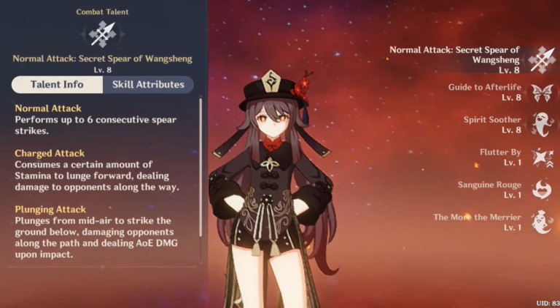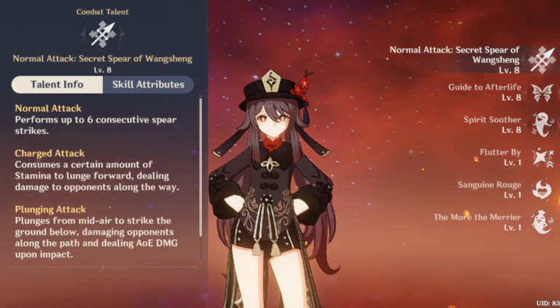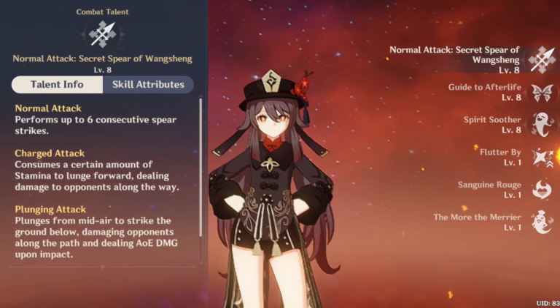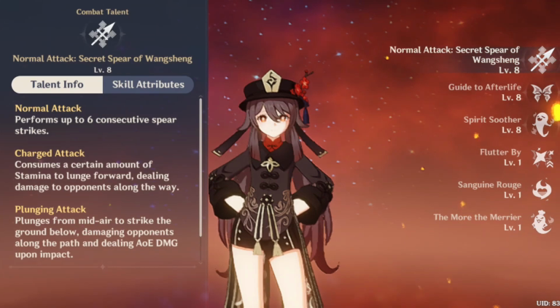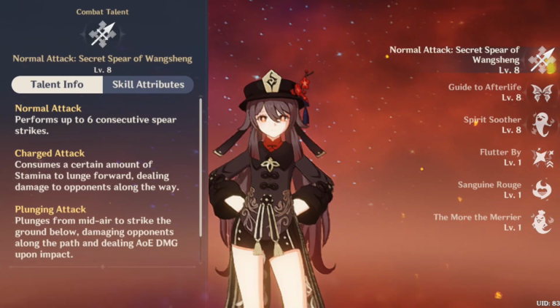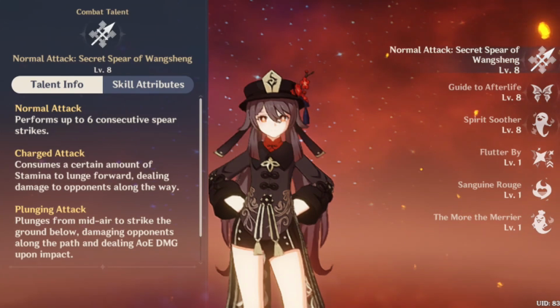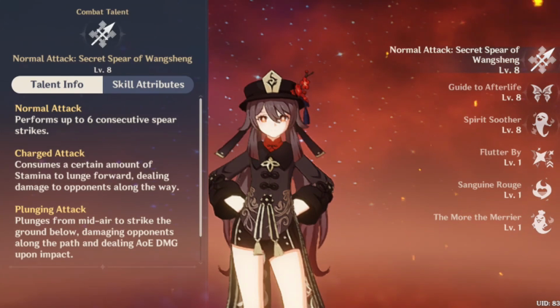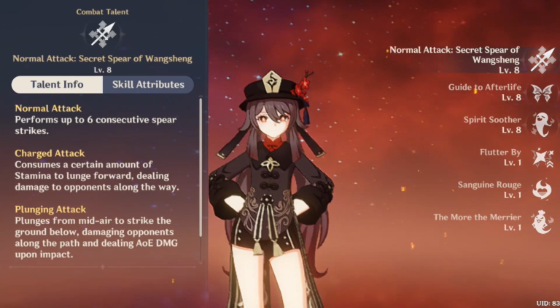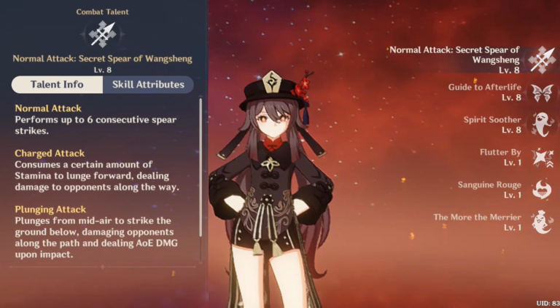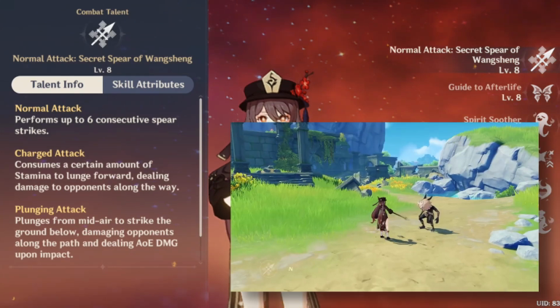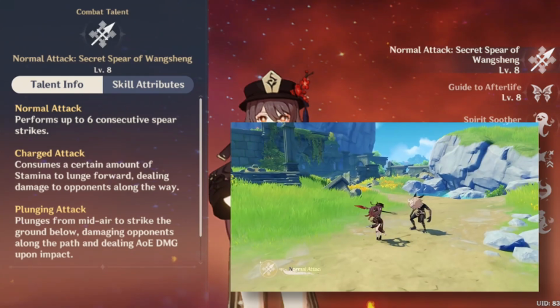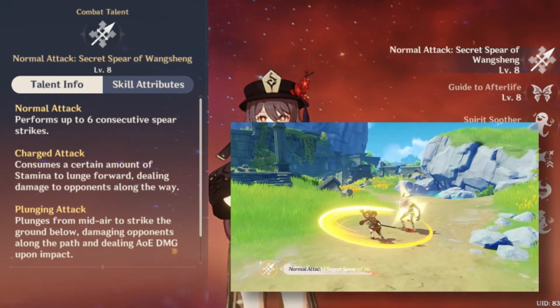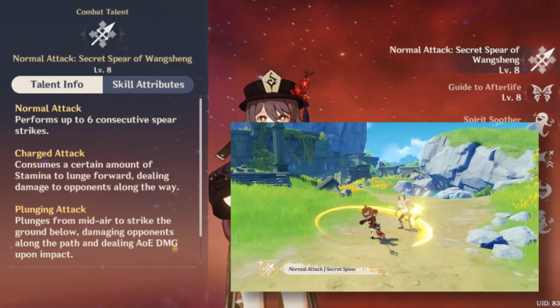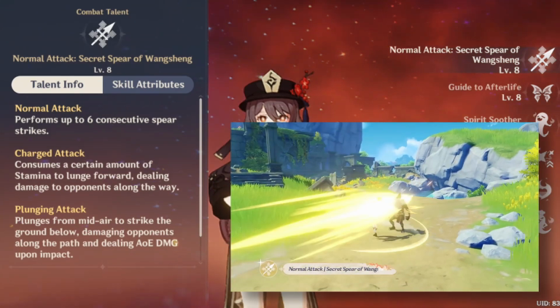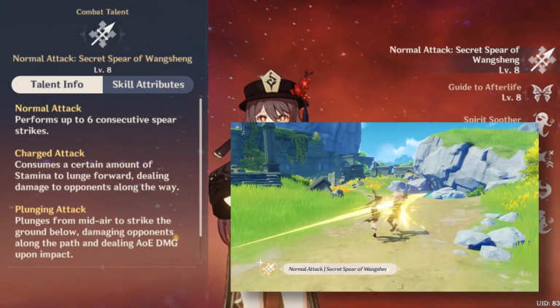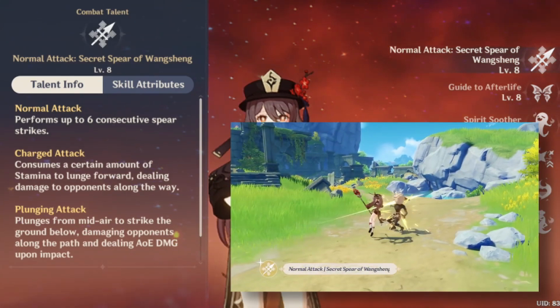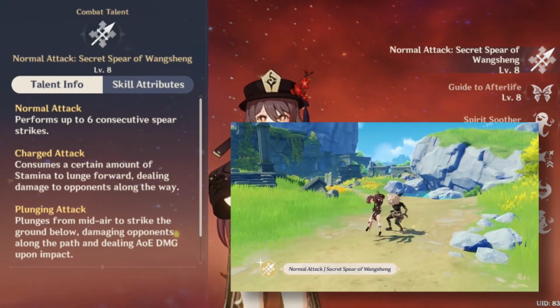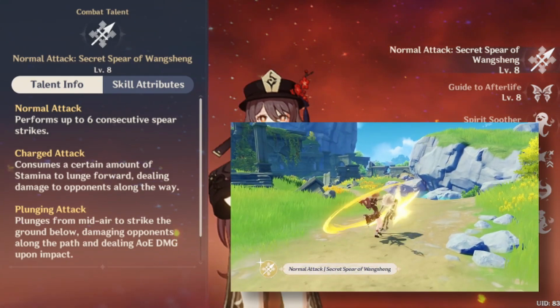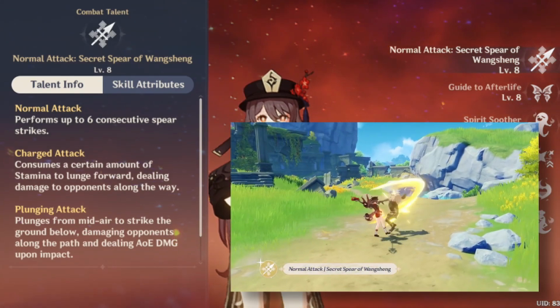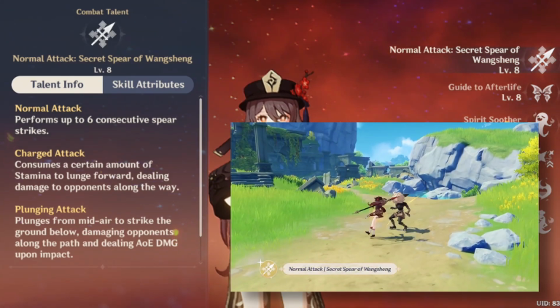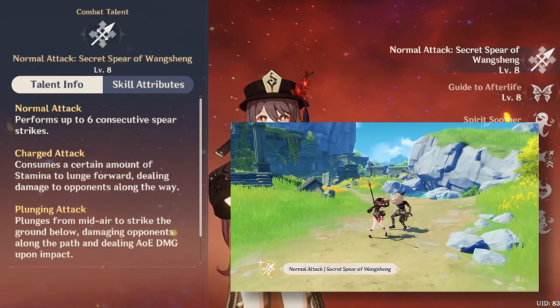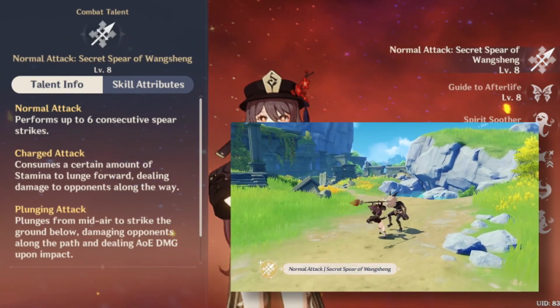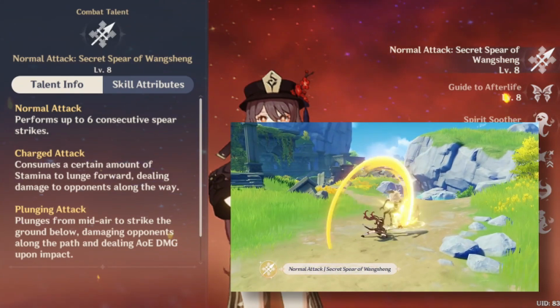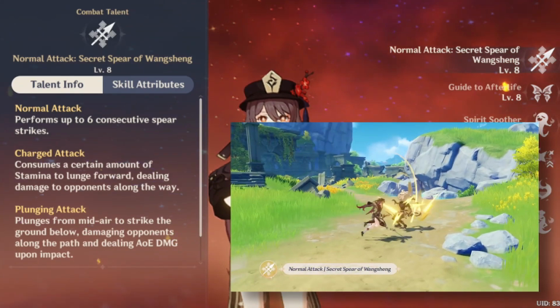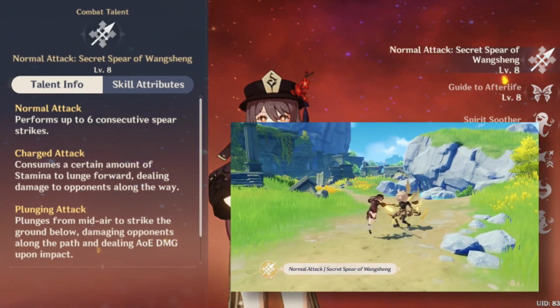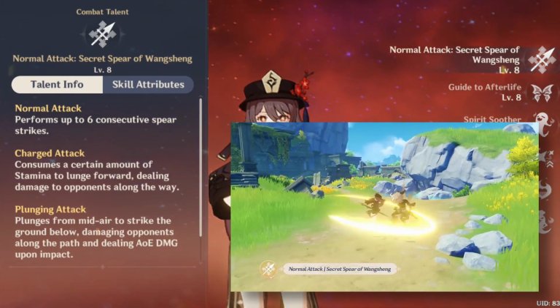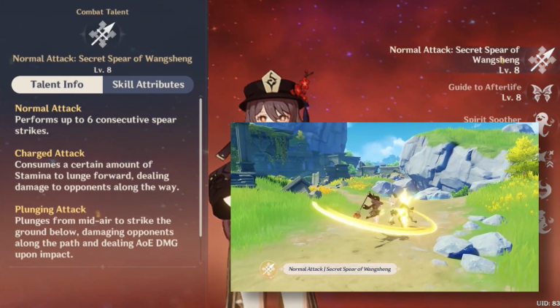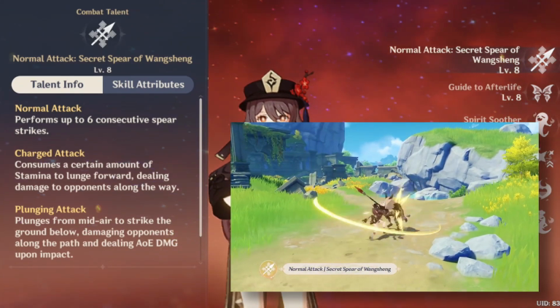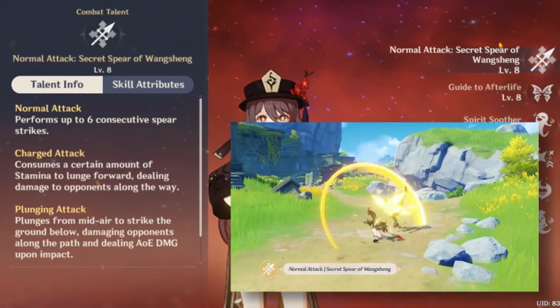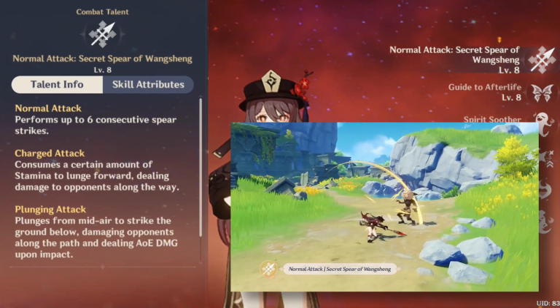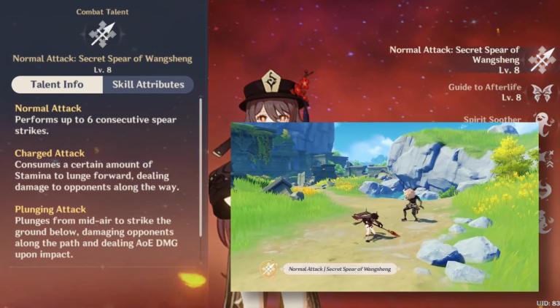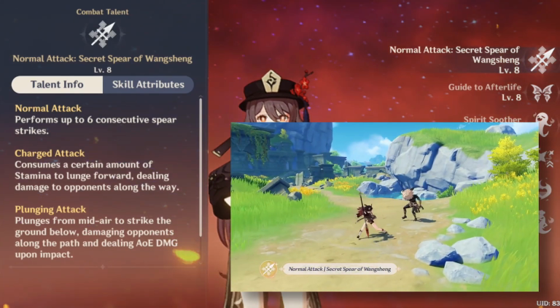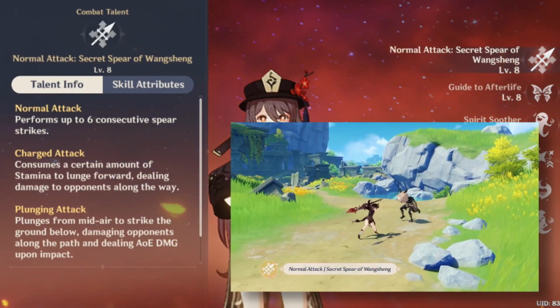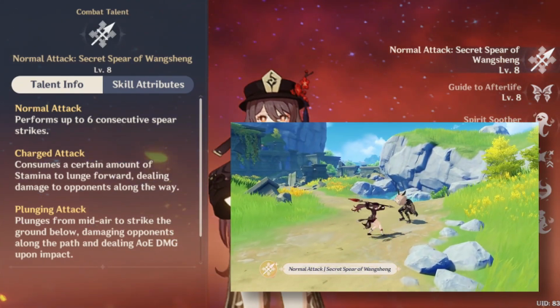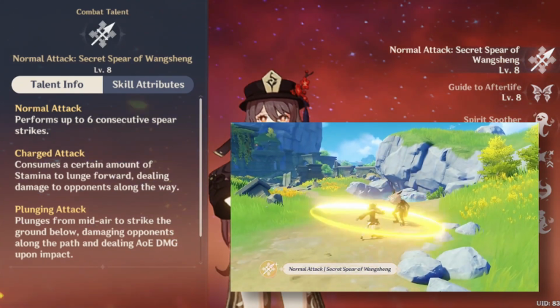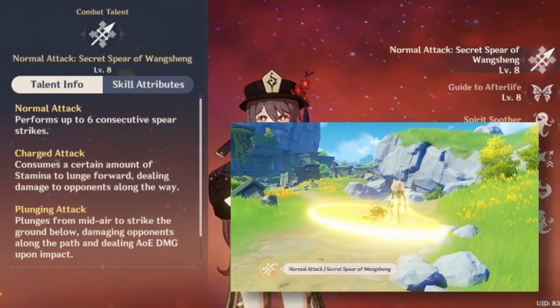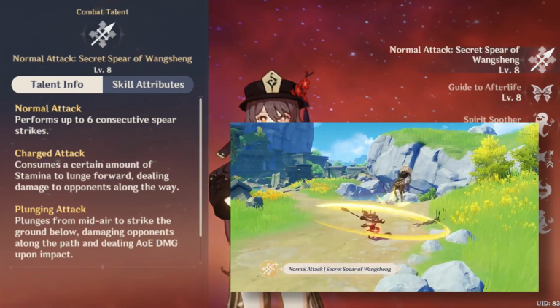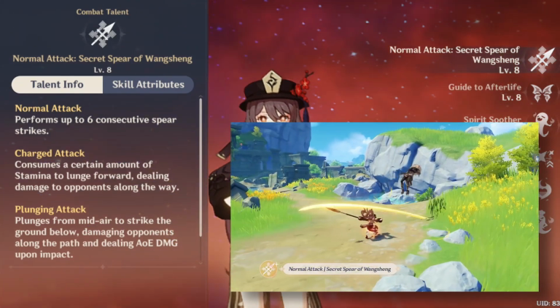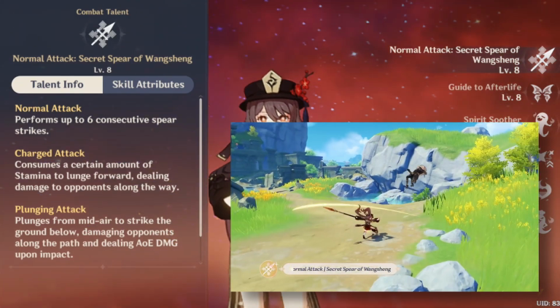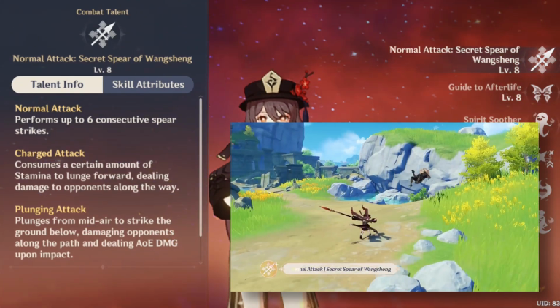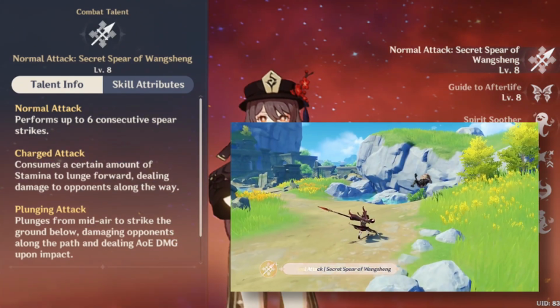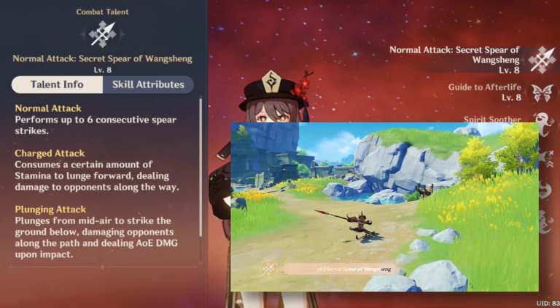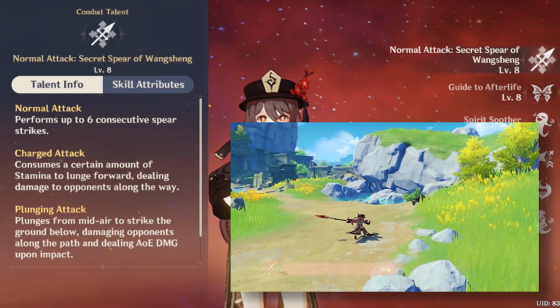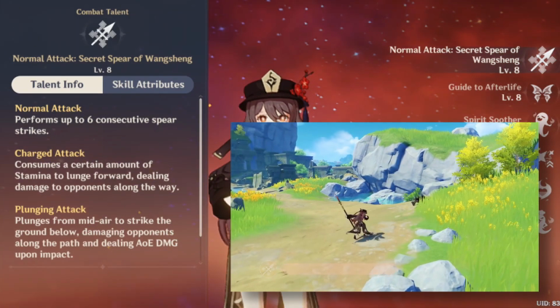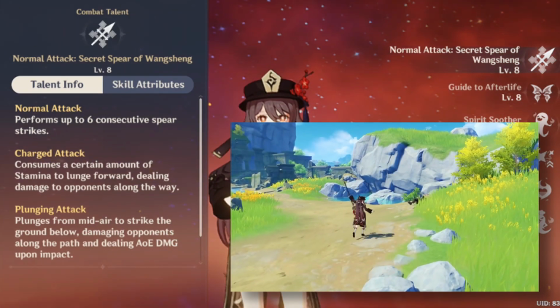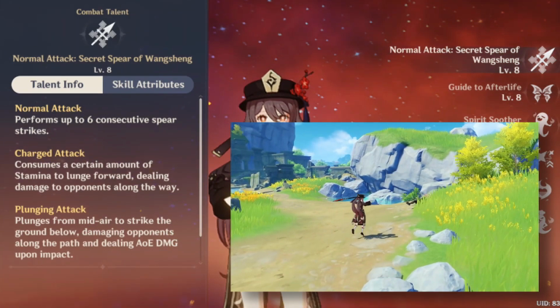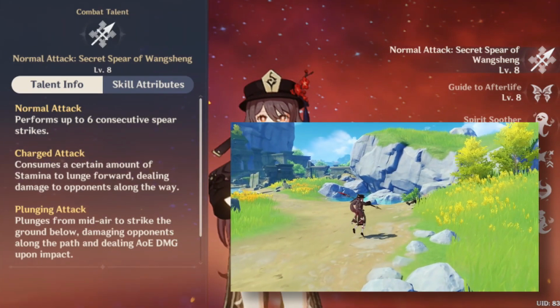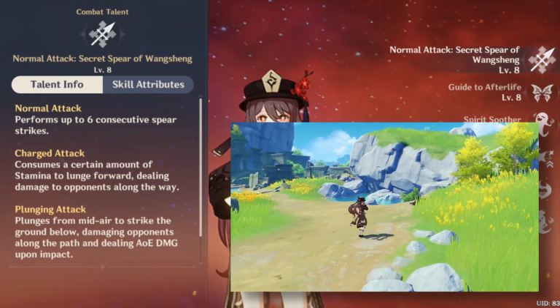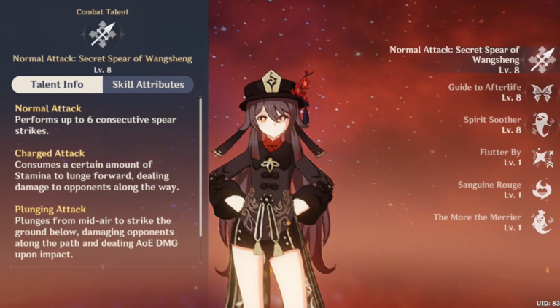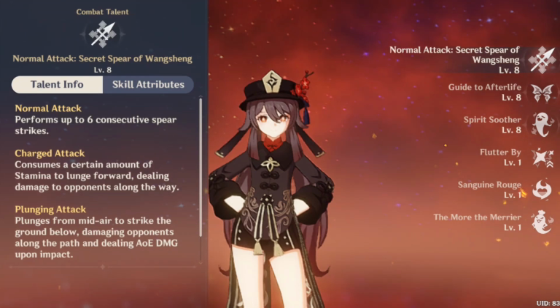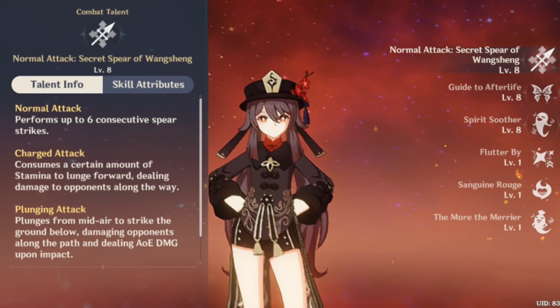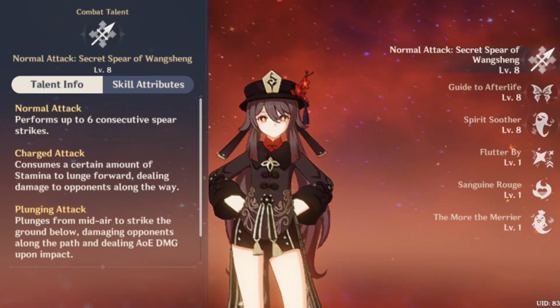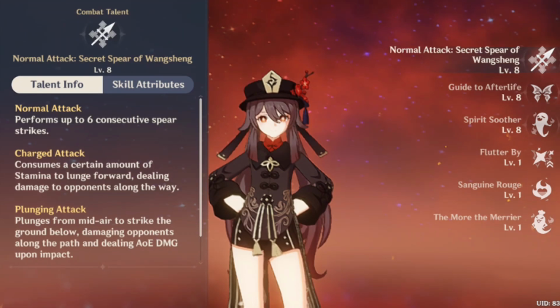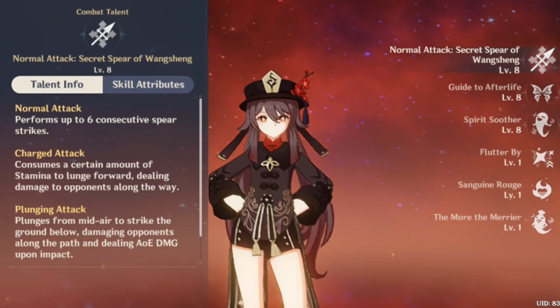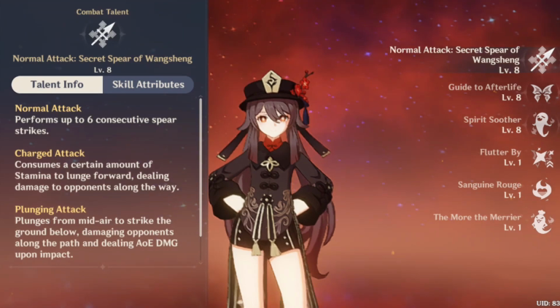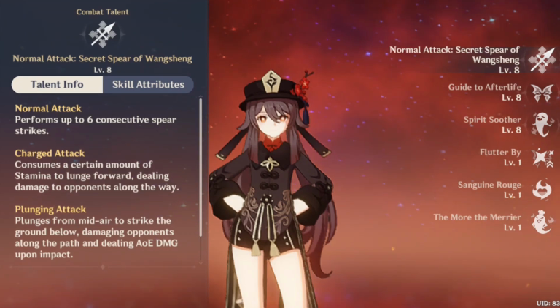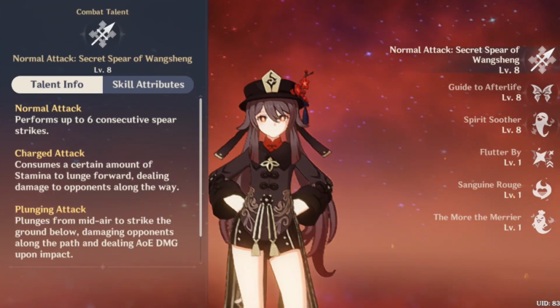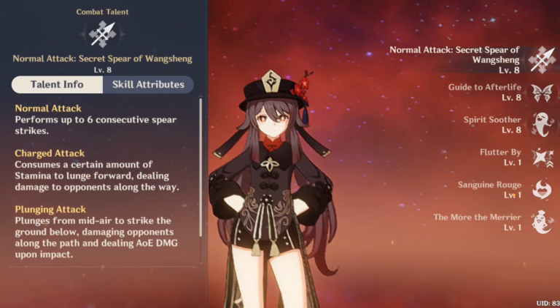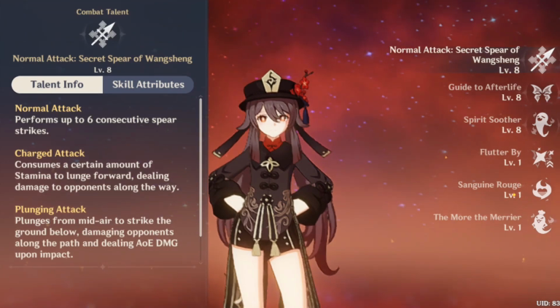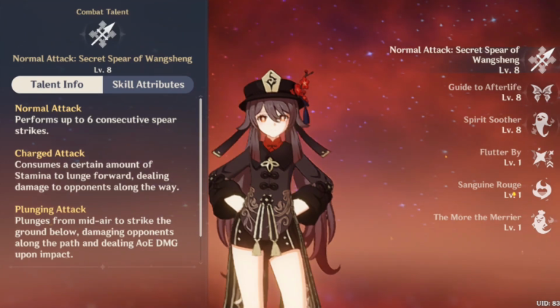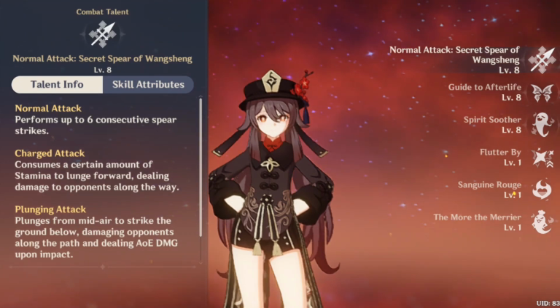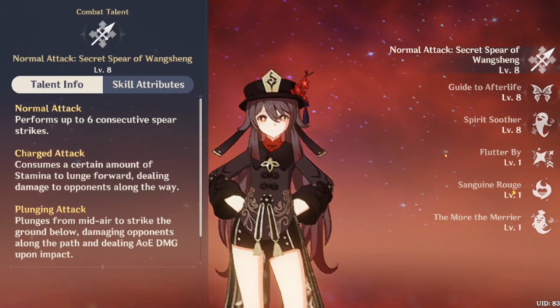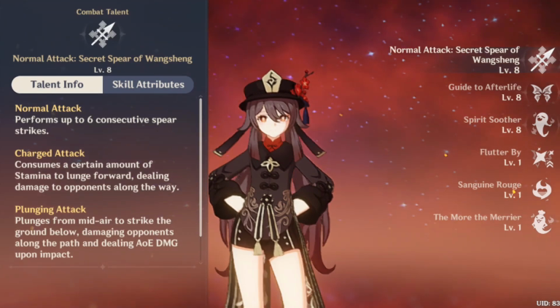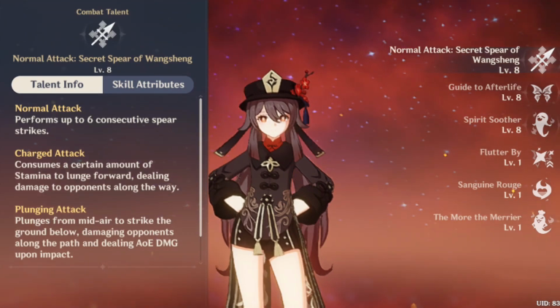Normal attack: she does a six-hit consecutive strike with the polearm that she wields to deal physical damage.